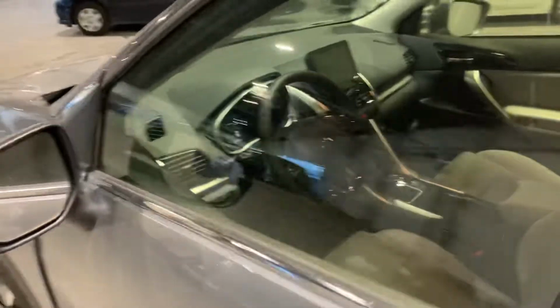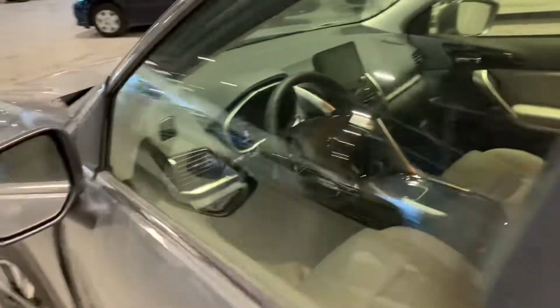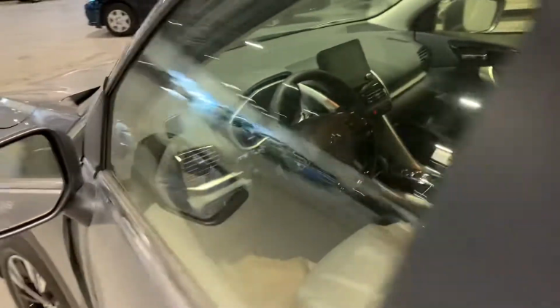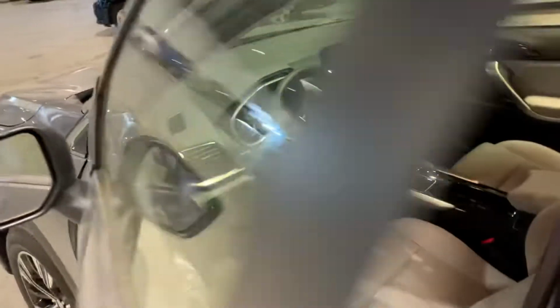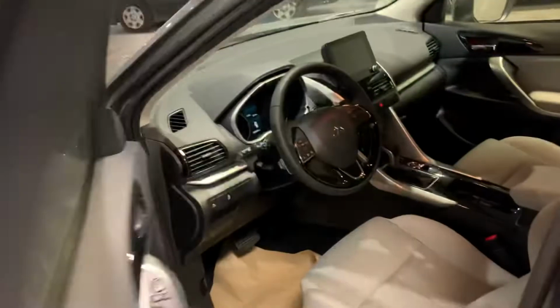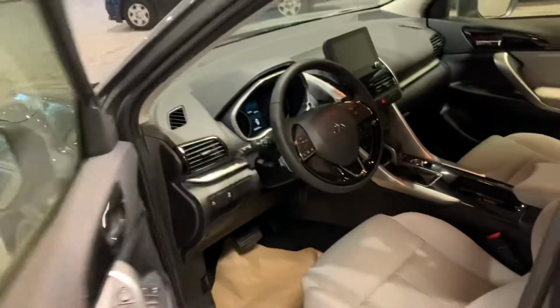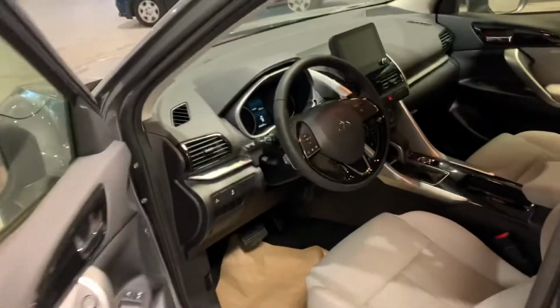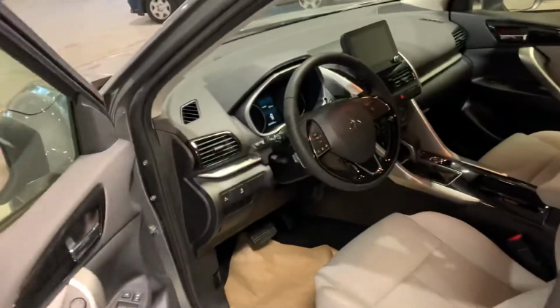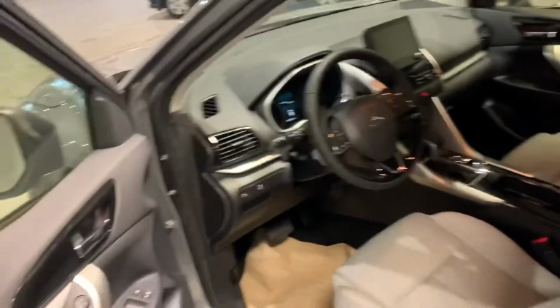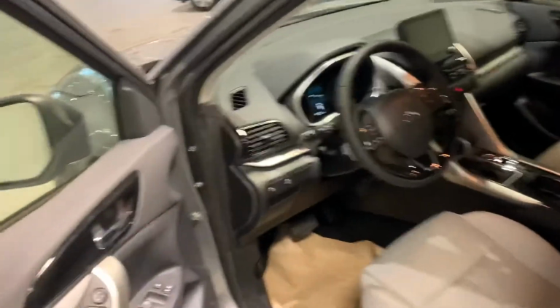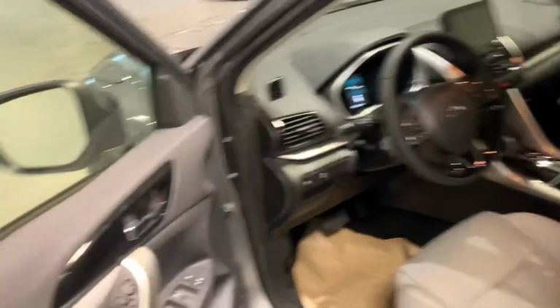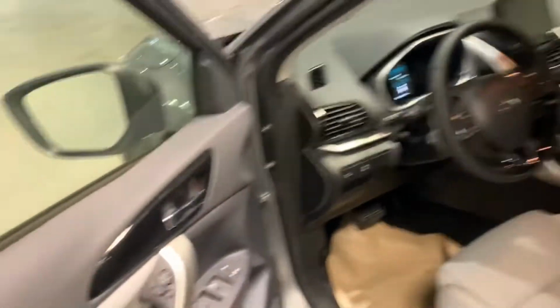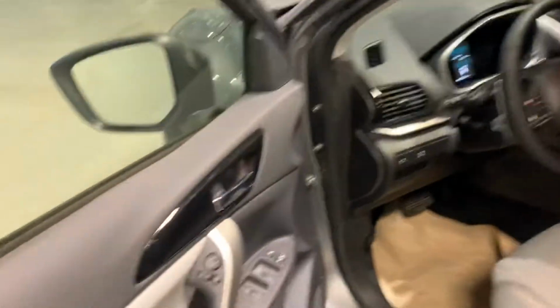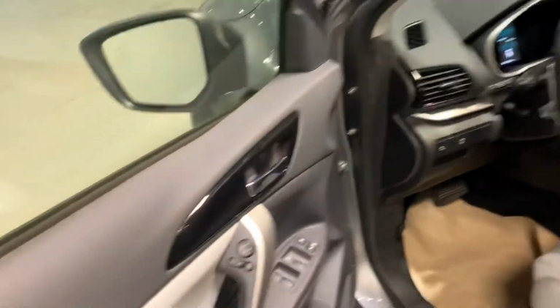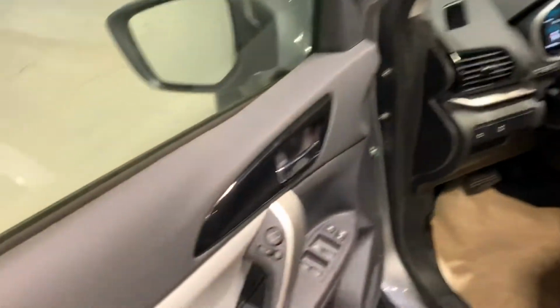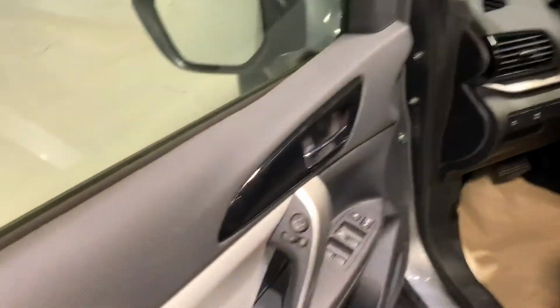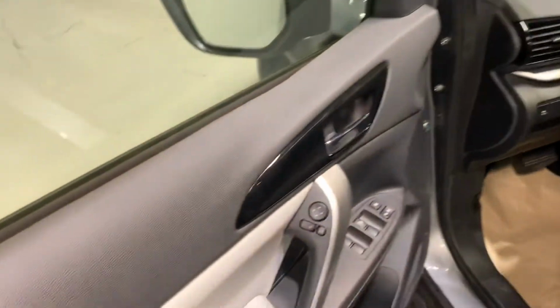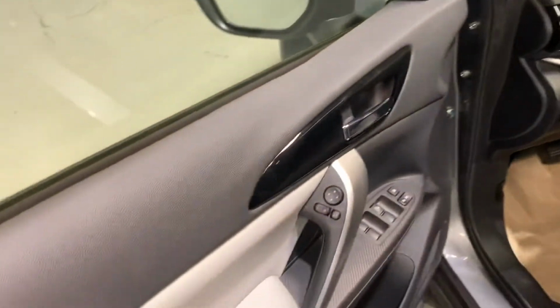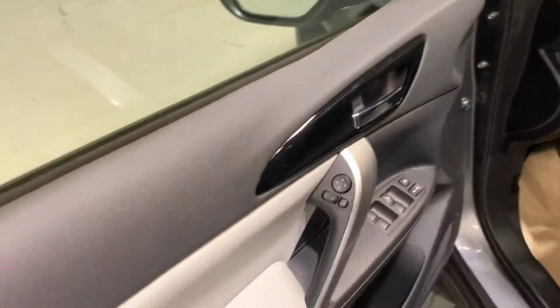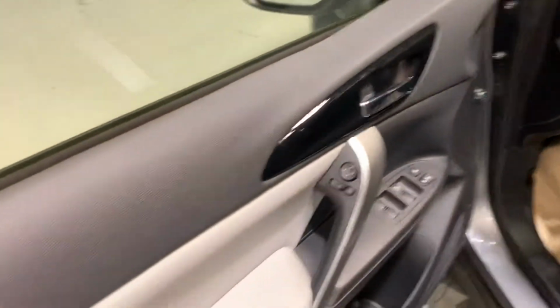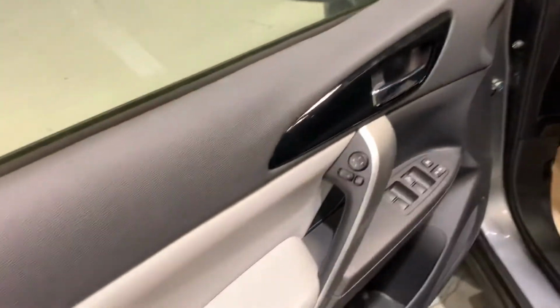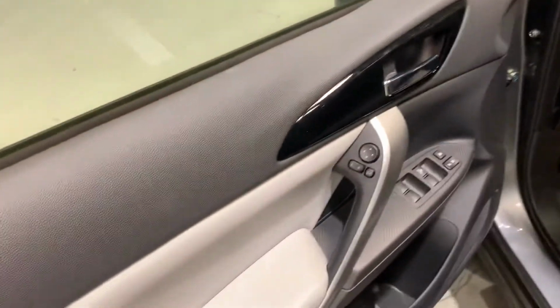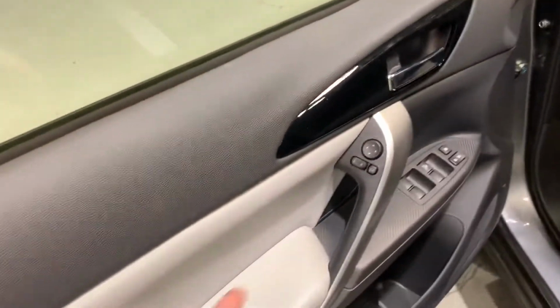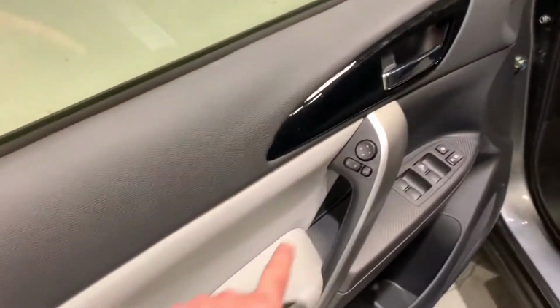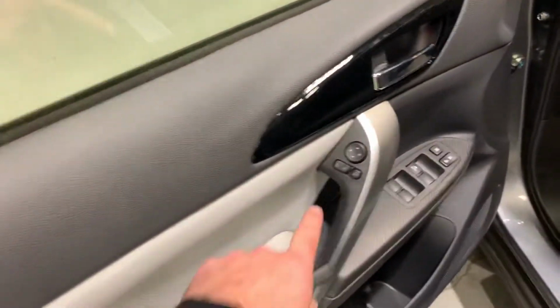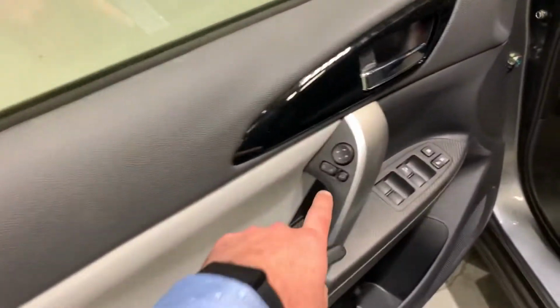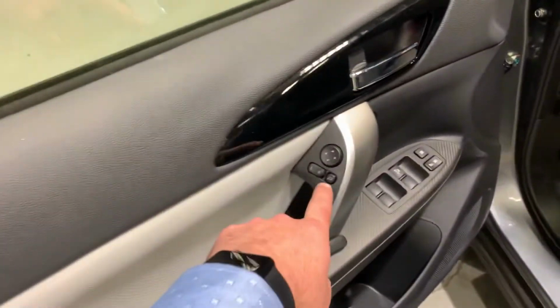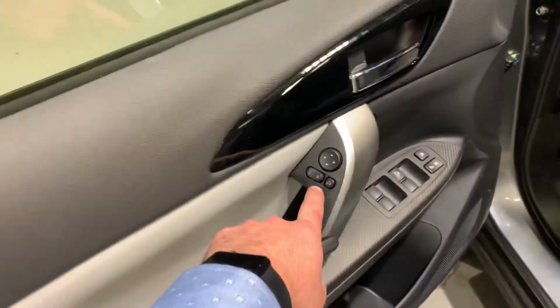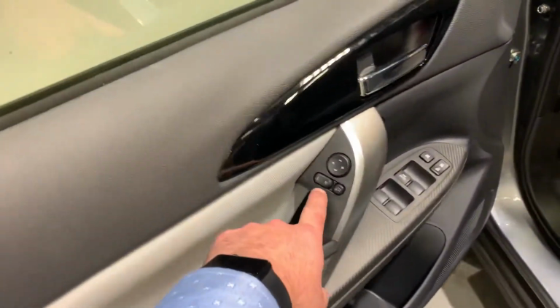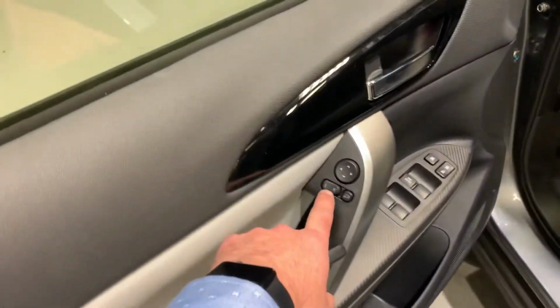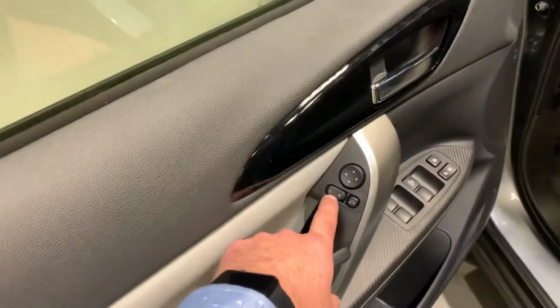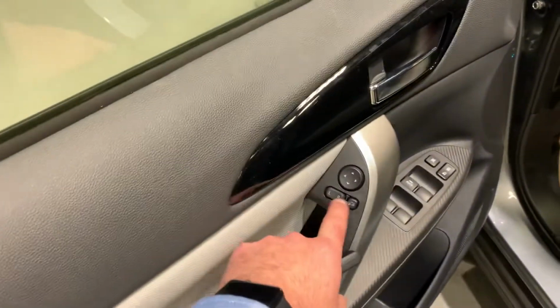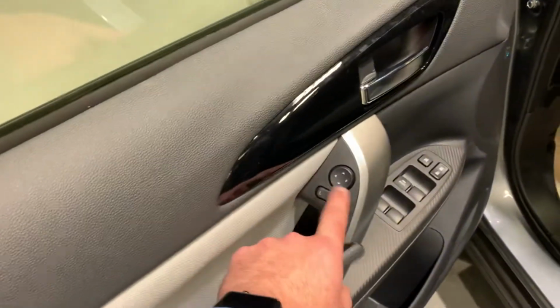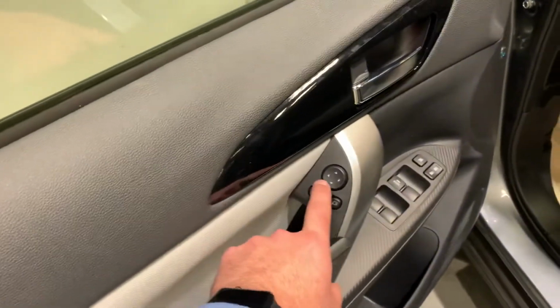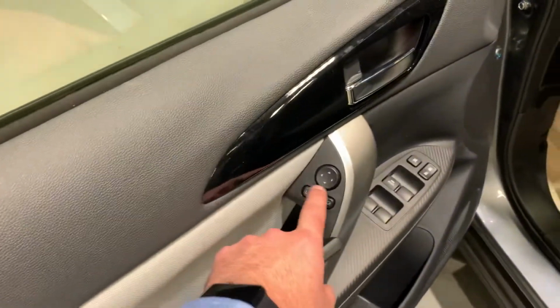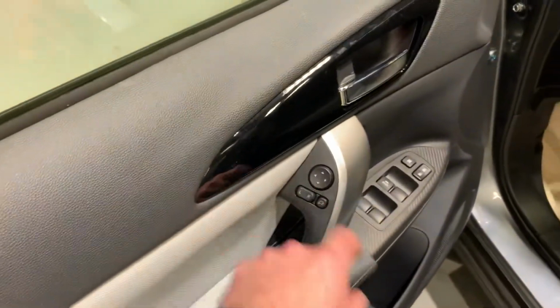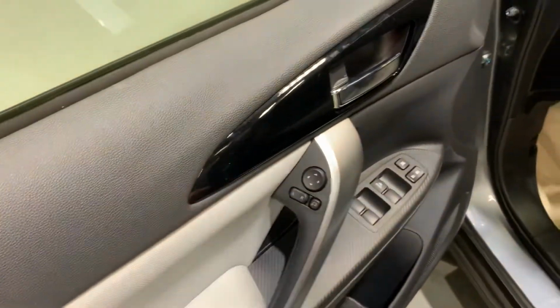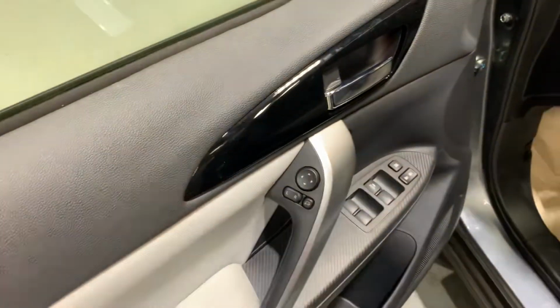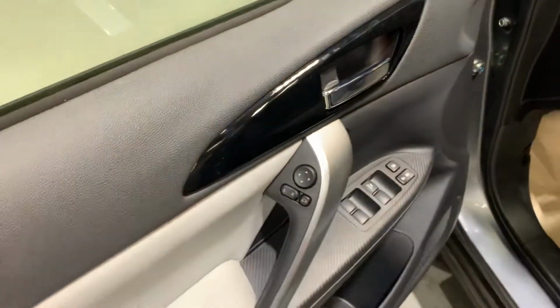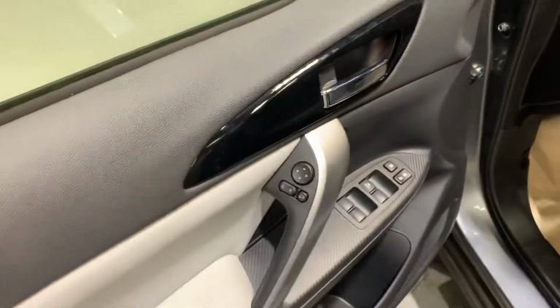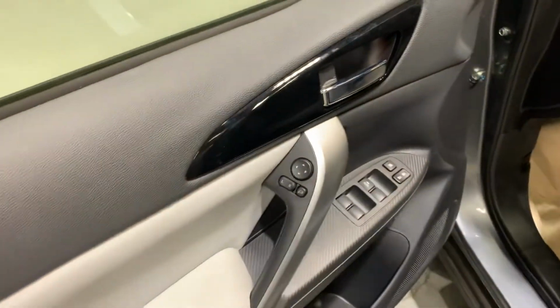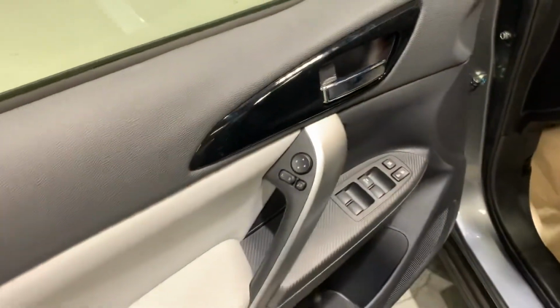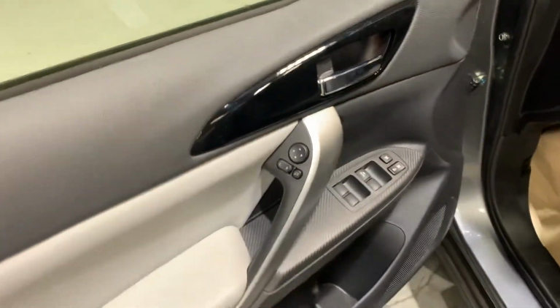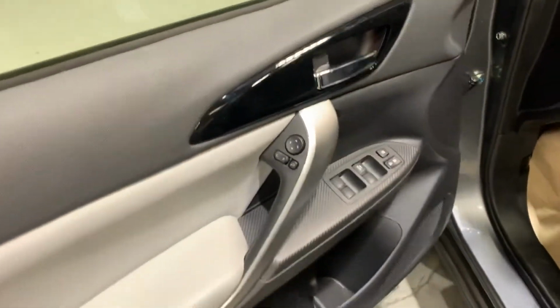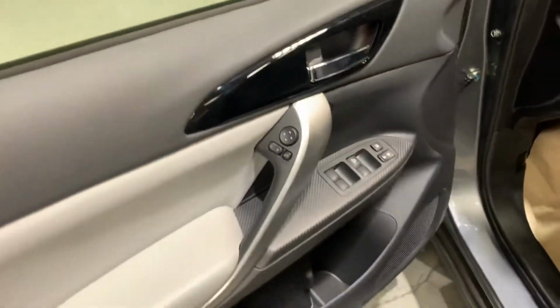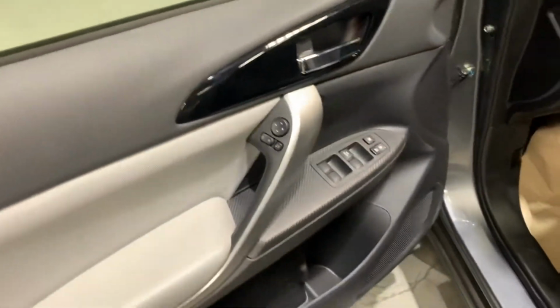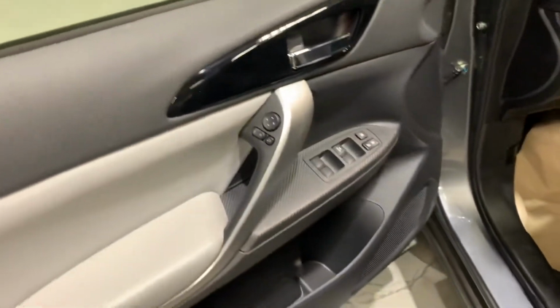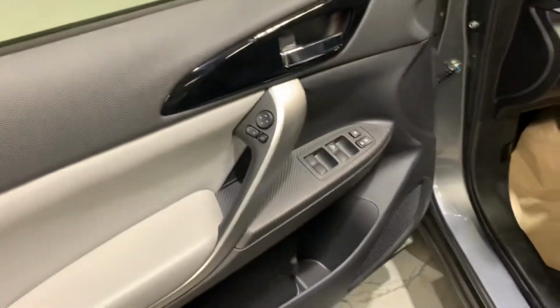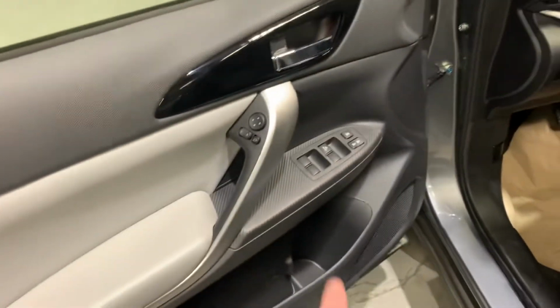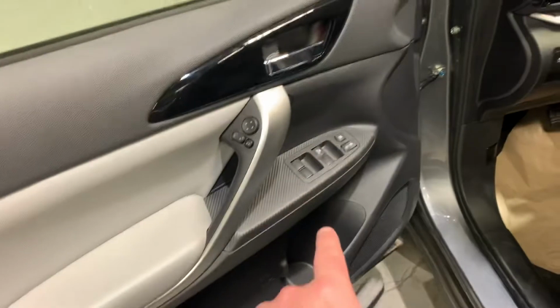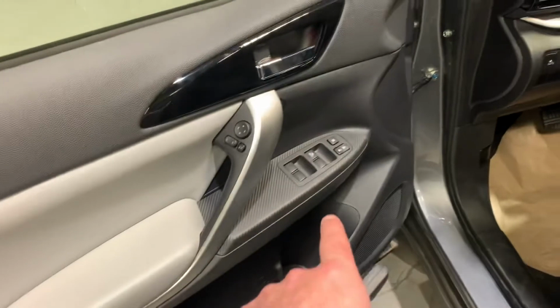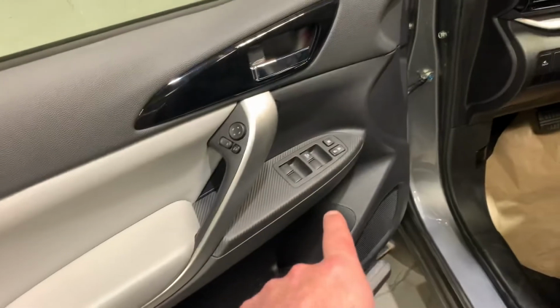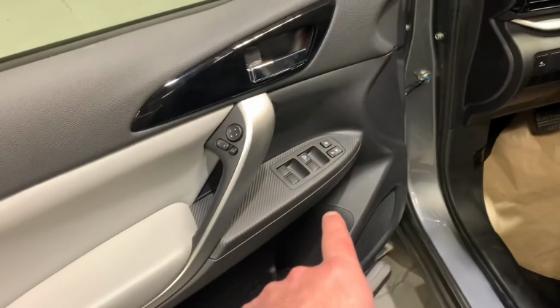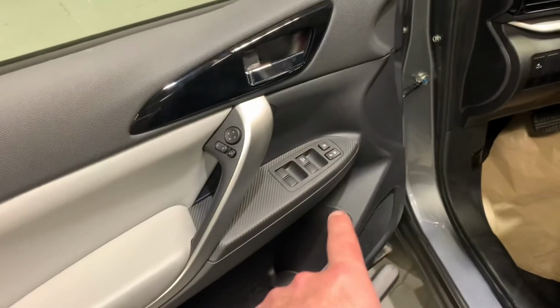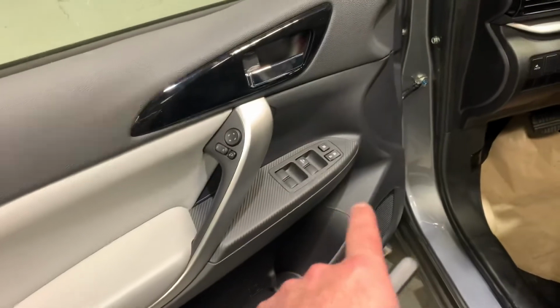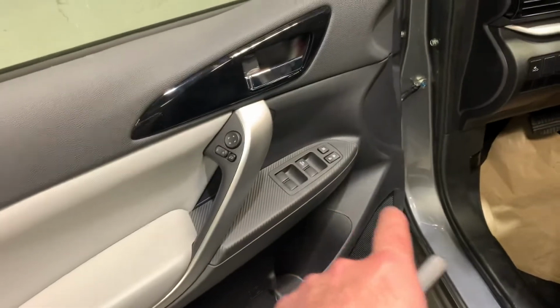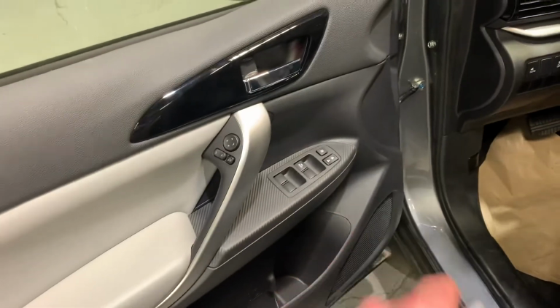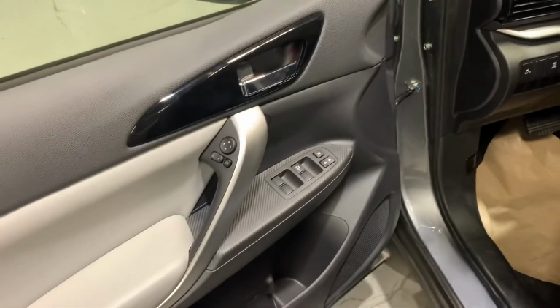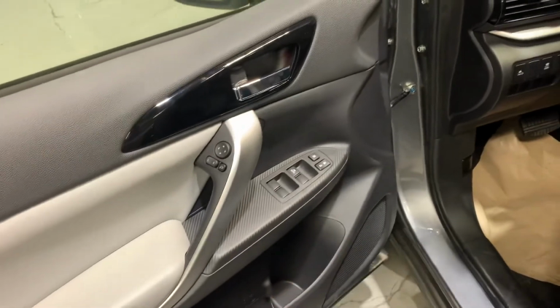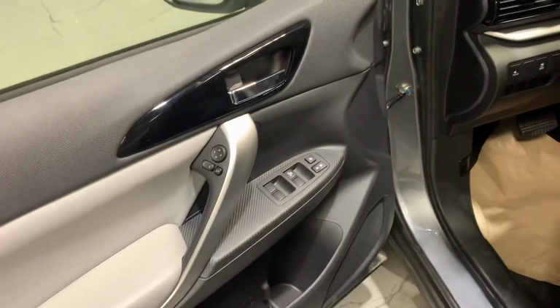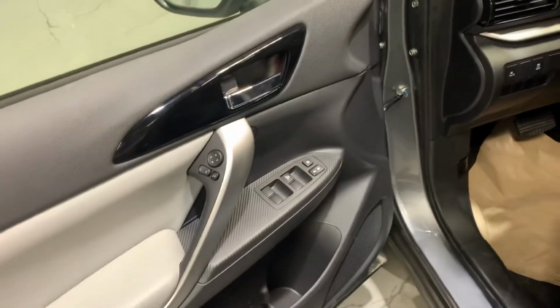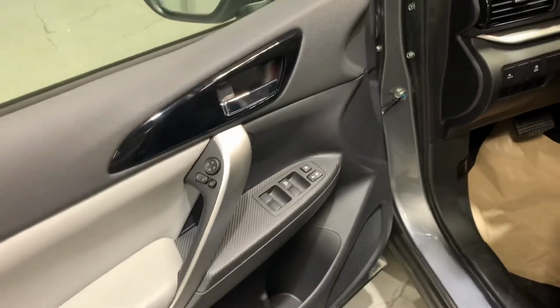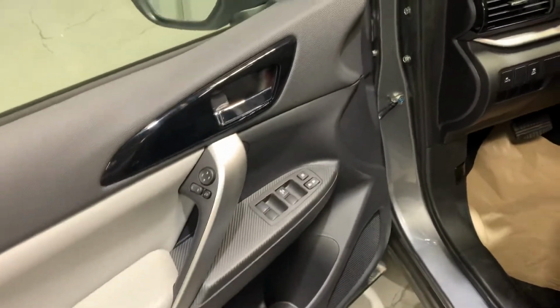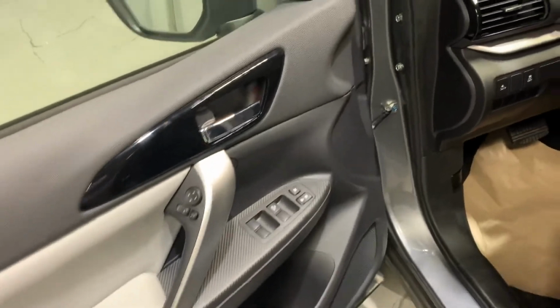Let's take a look at the interior. You can adjust your side mirrors right here. You got your power windows and power locks.